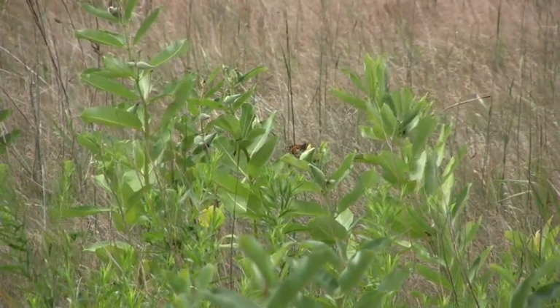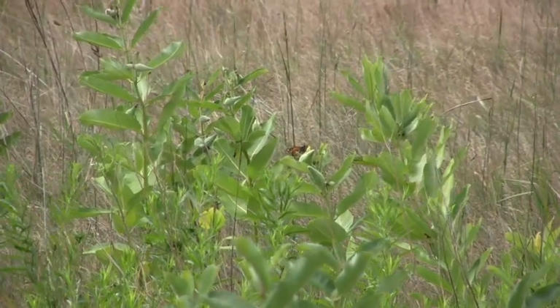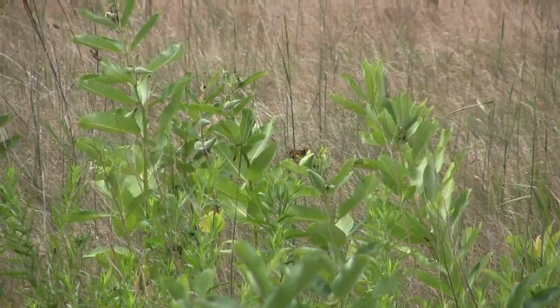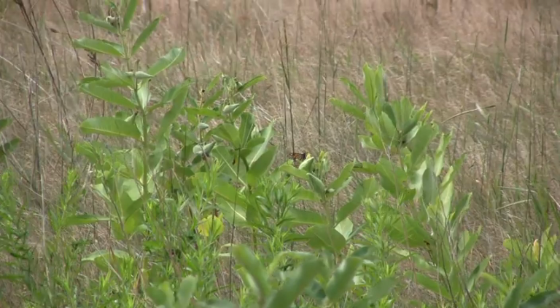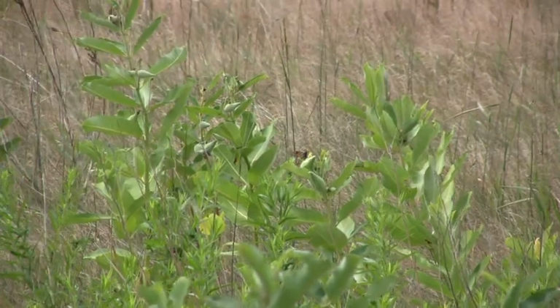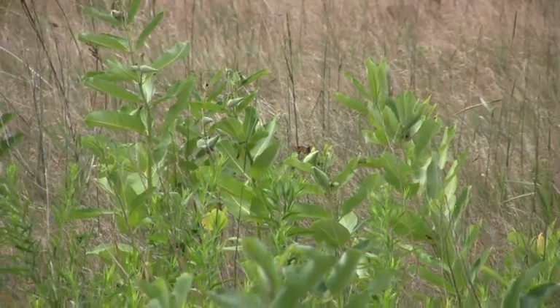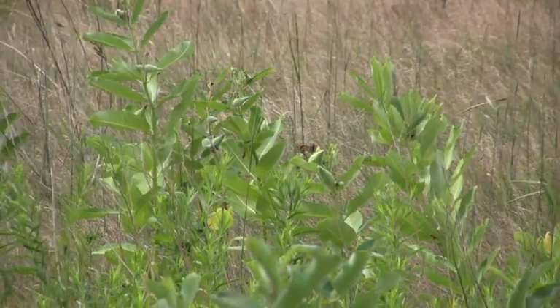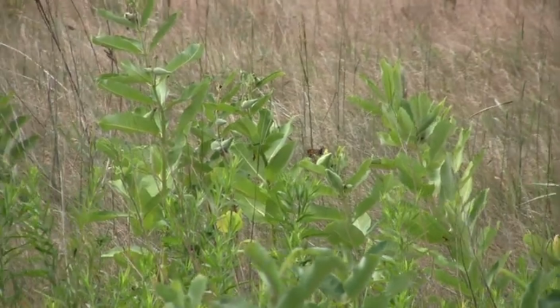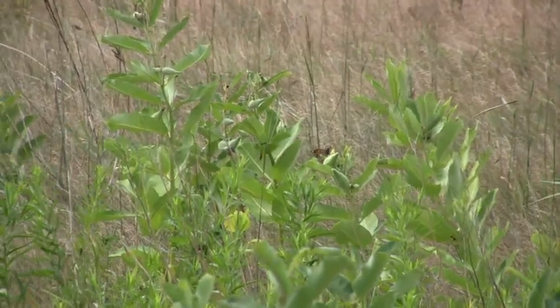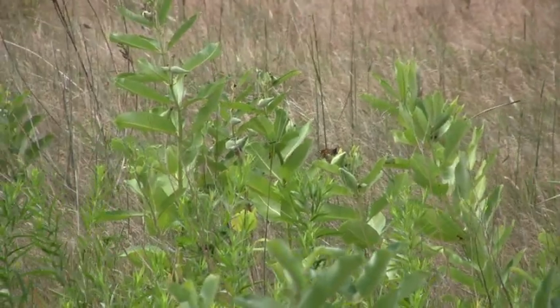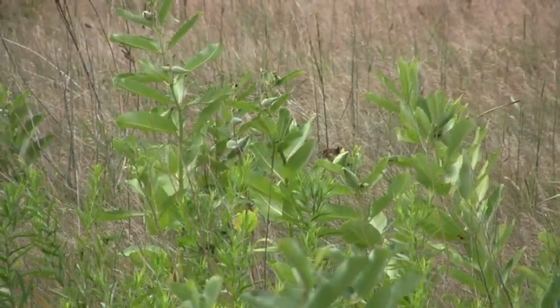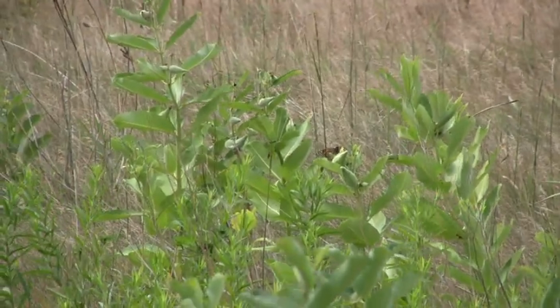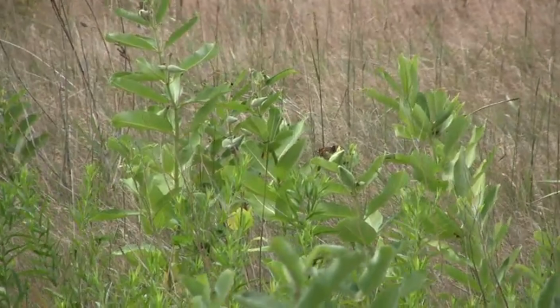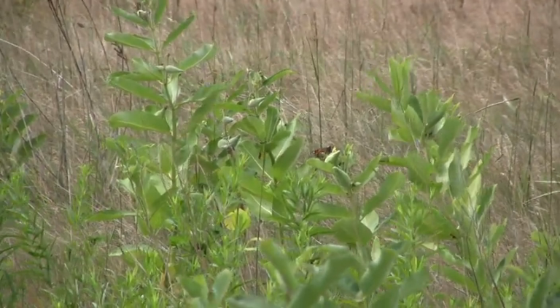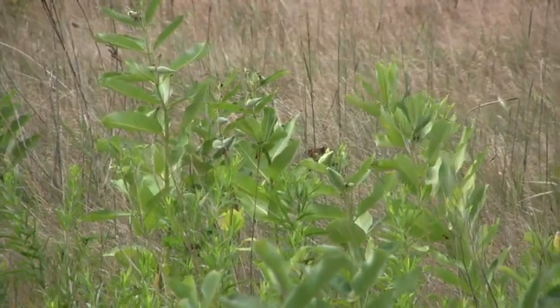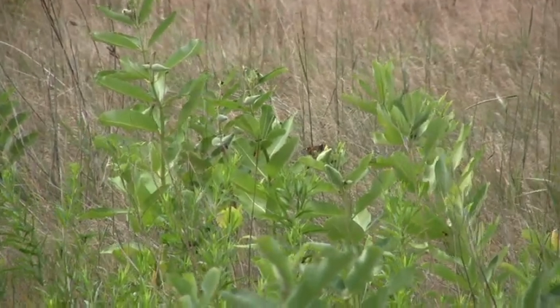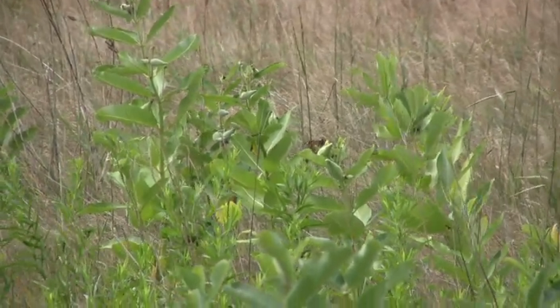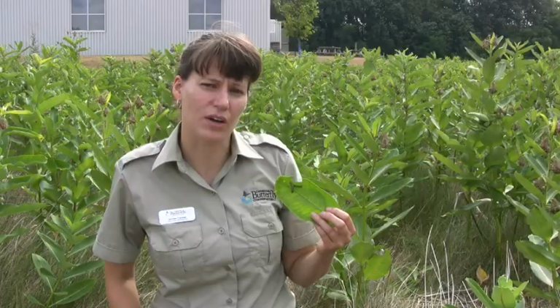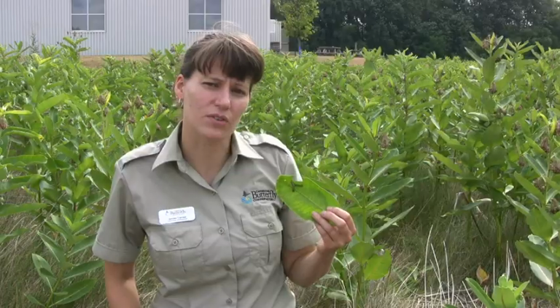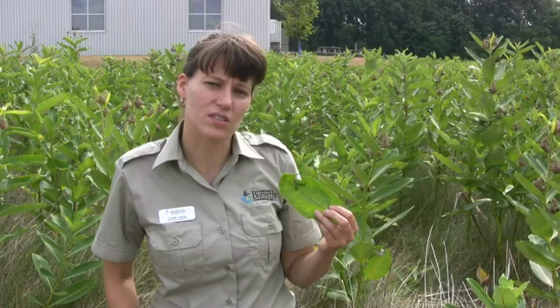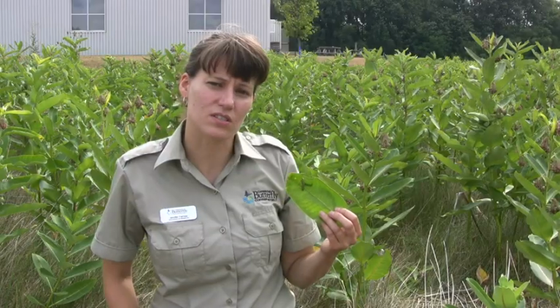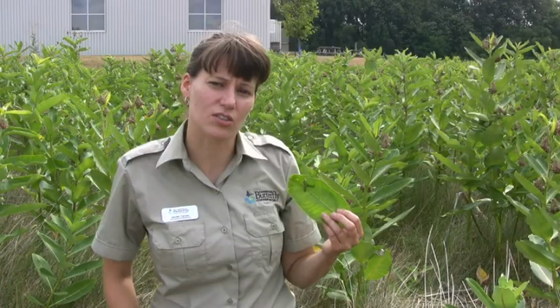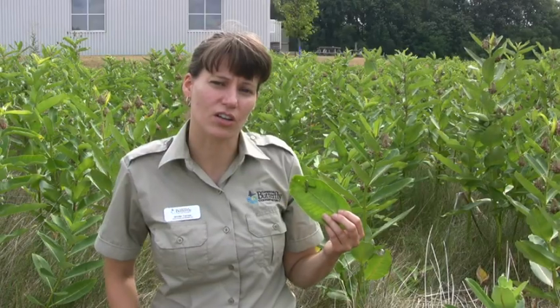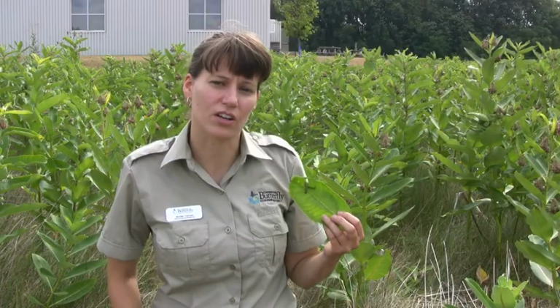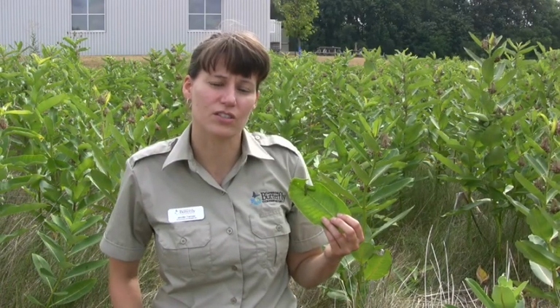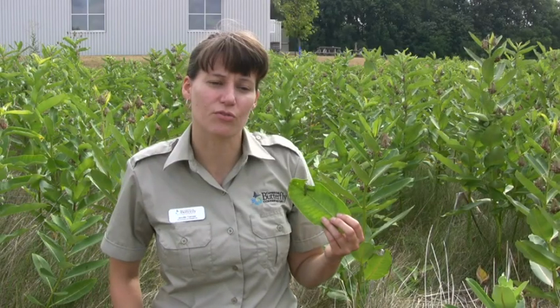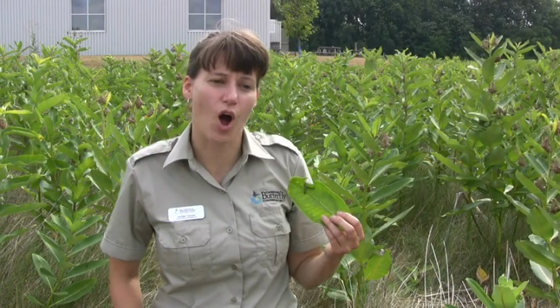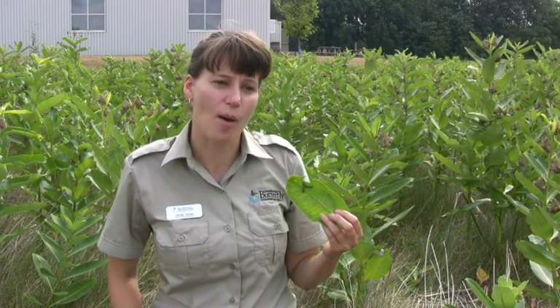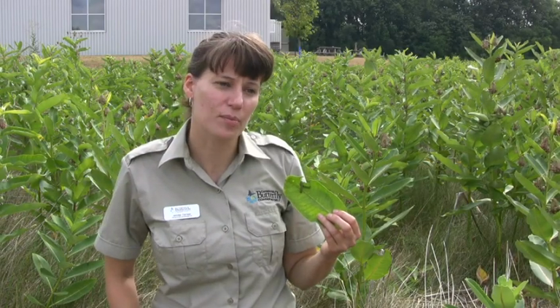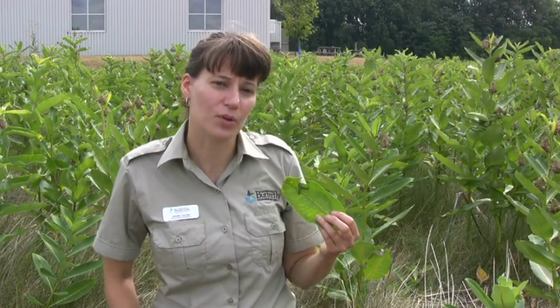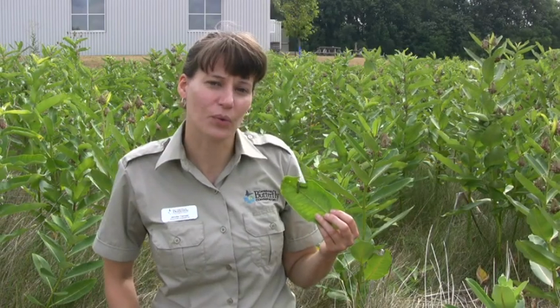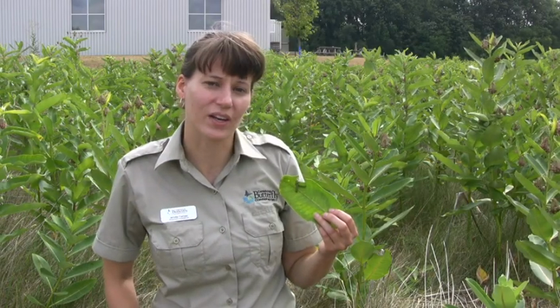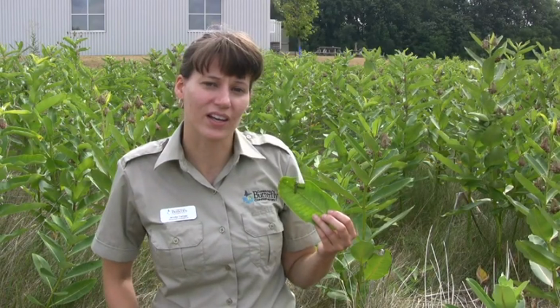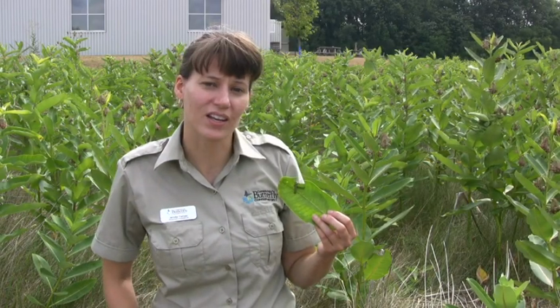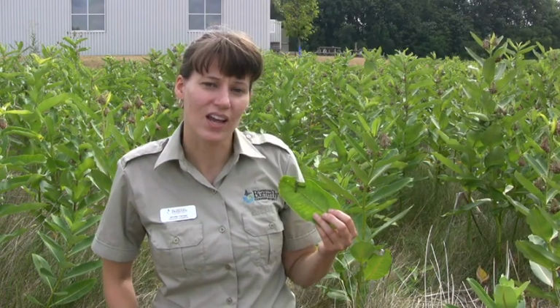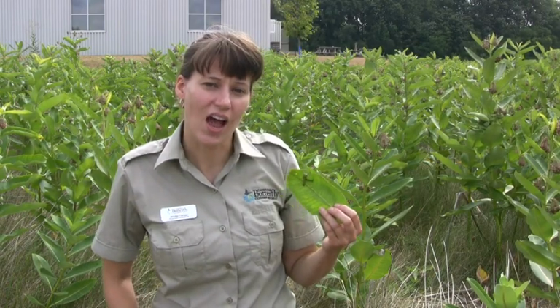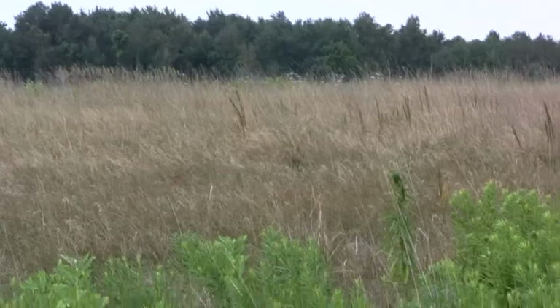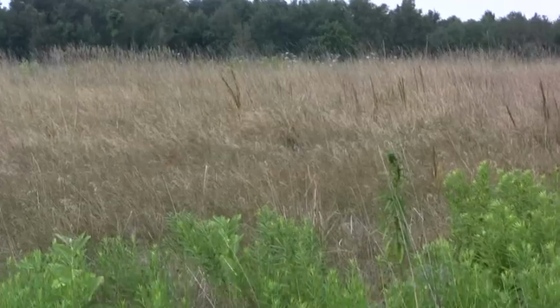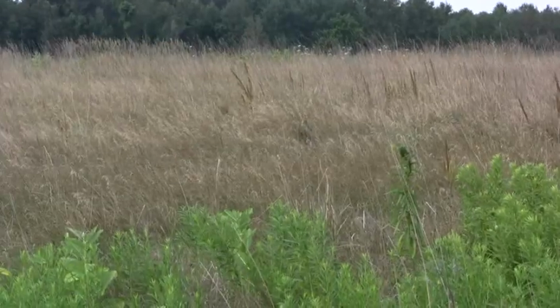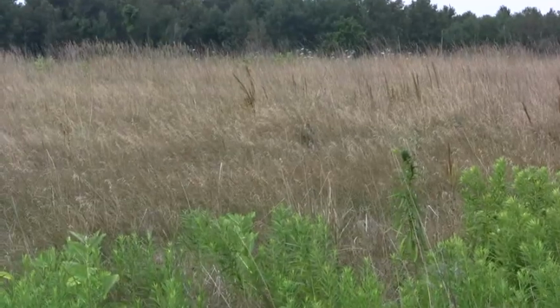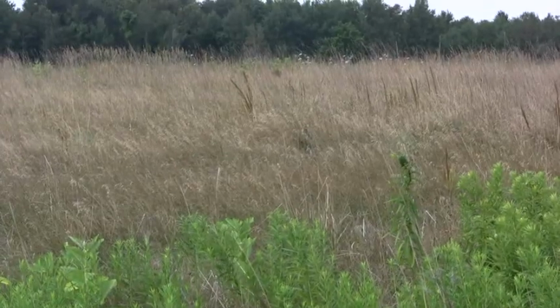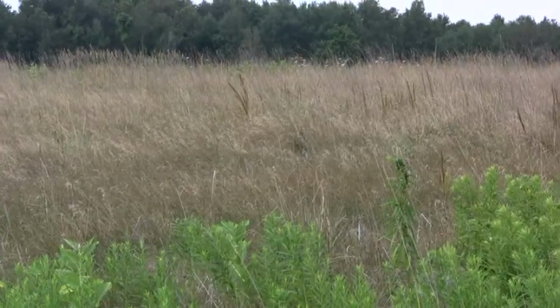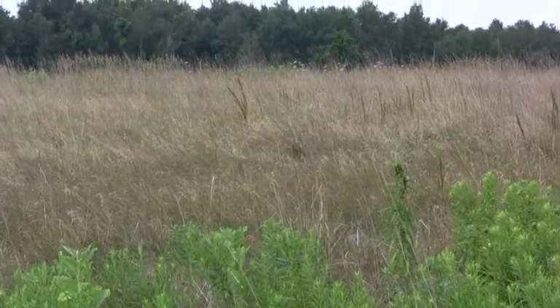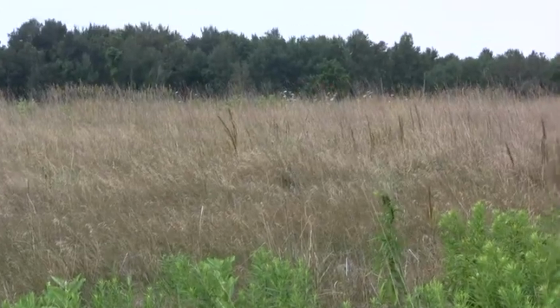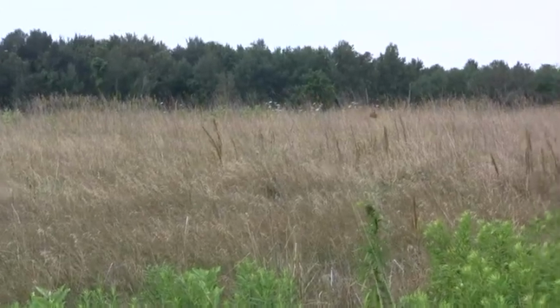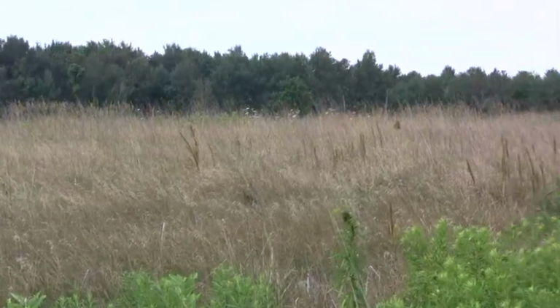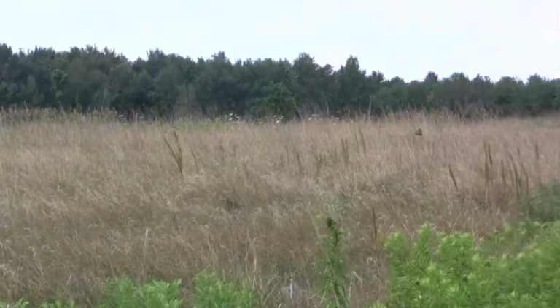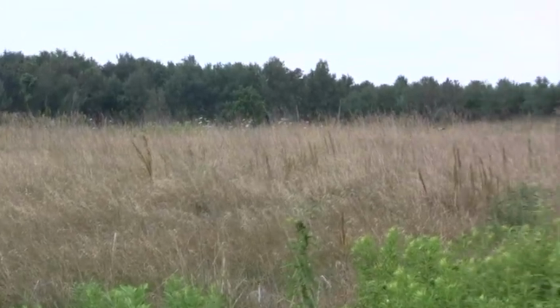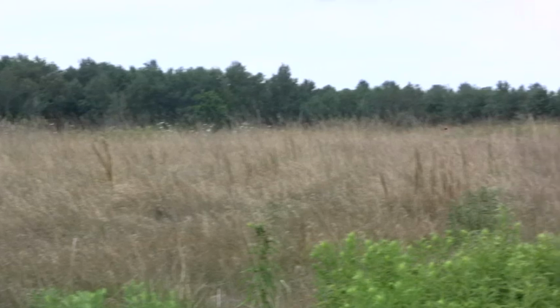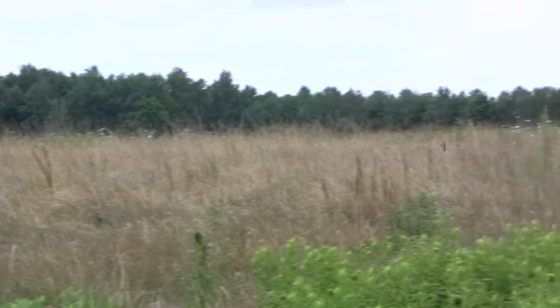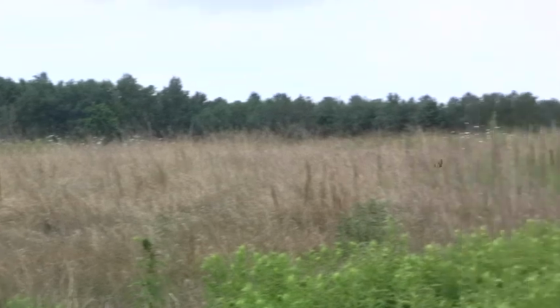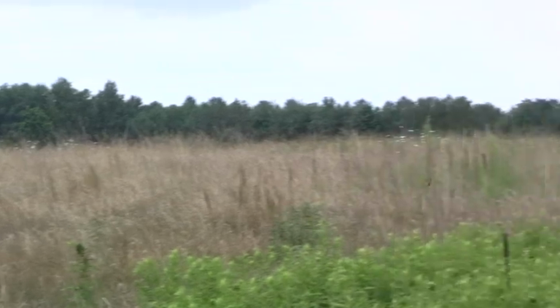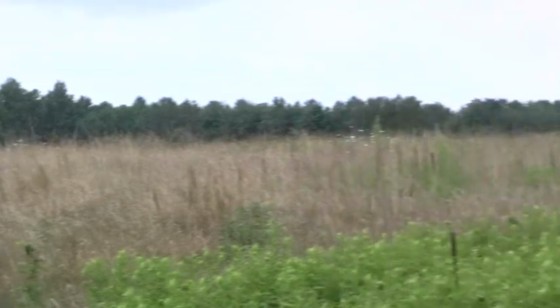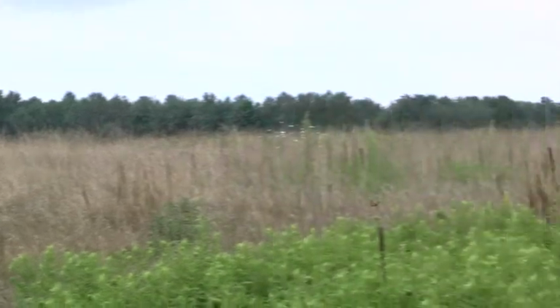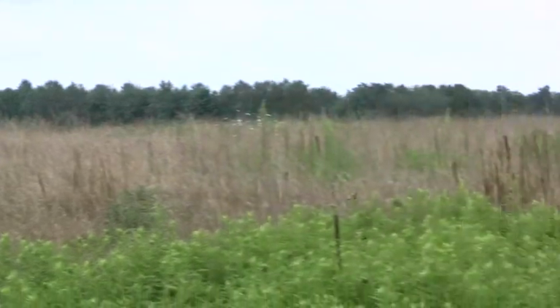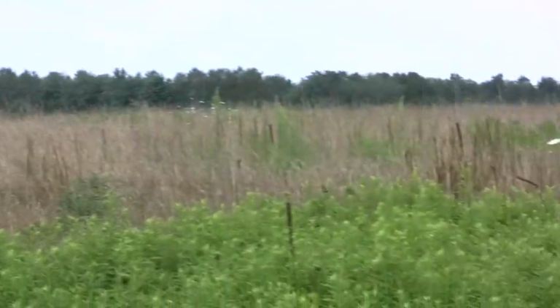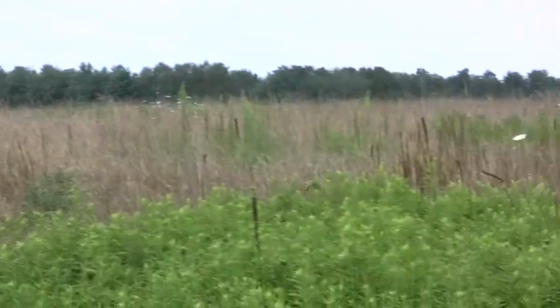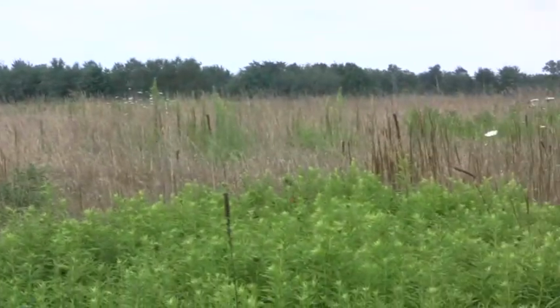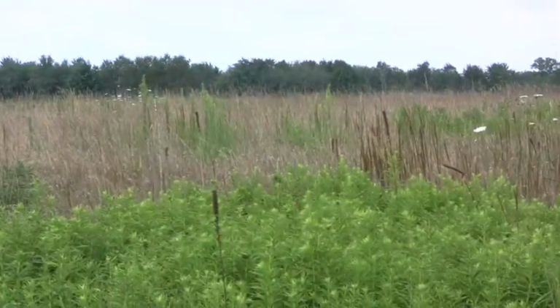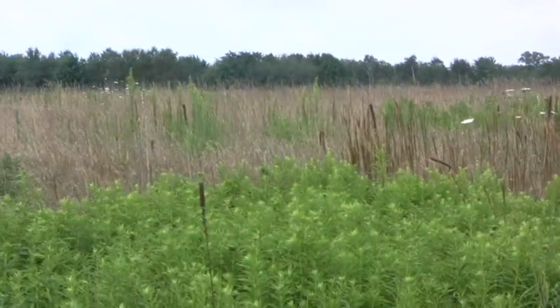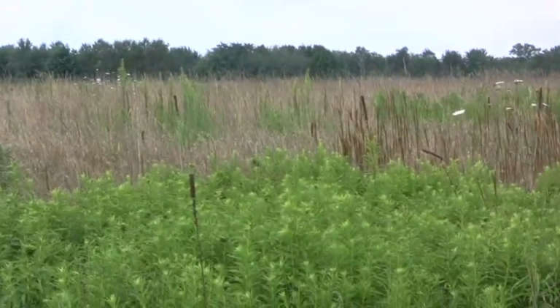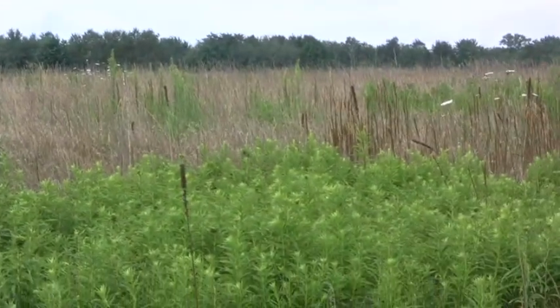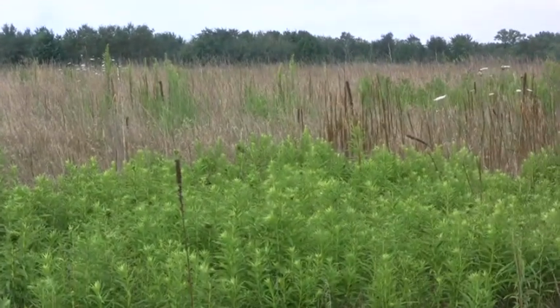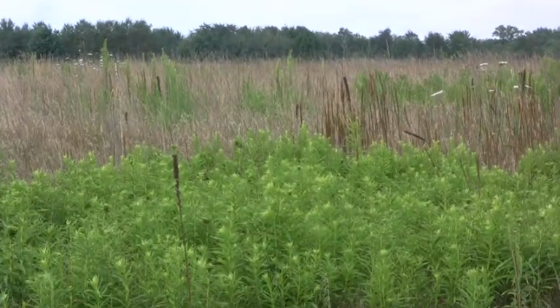Behind me you can see a wonderful milkweed meadow. This has got lots of common milkweed in it. It's a great way to help monarch butterflies by planting the milkweed plant.